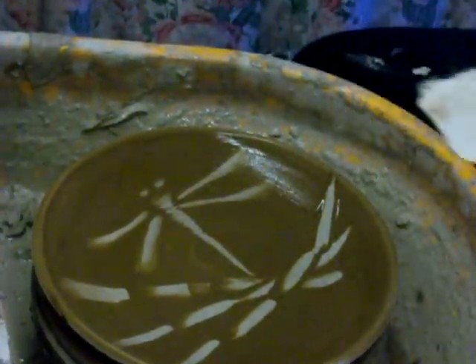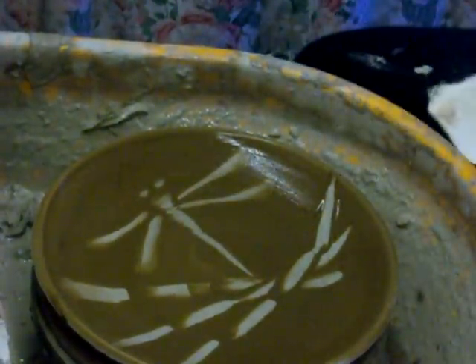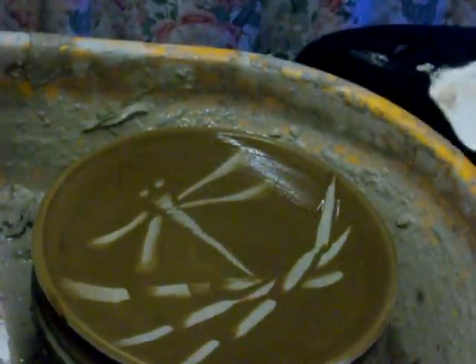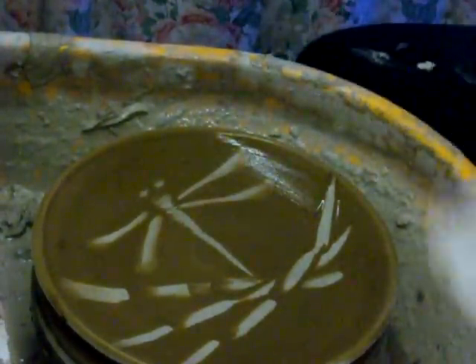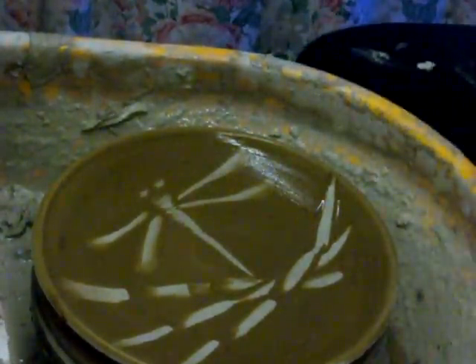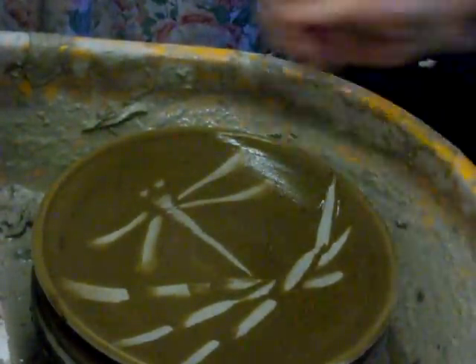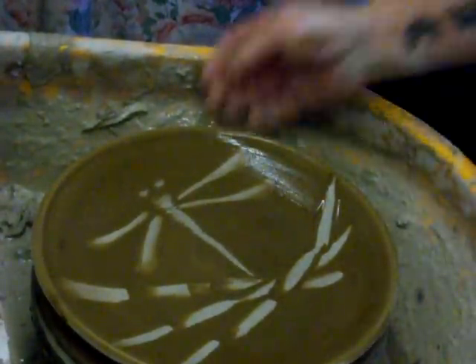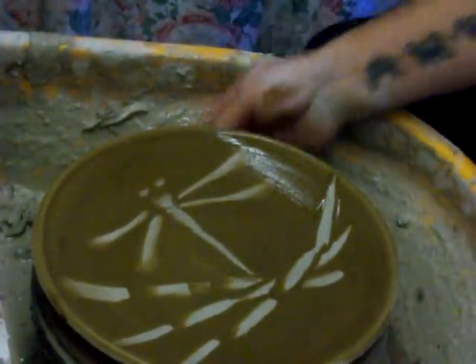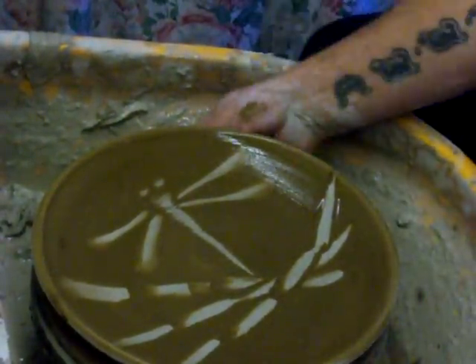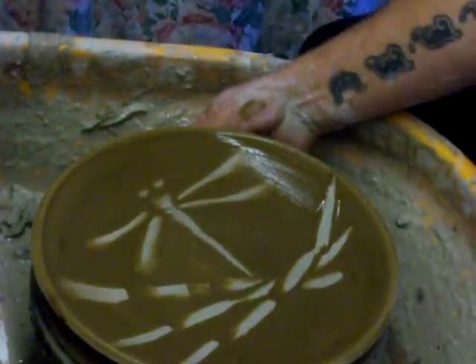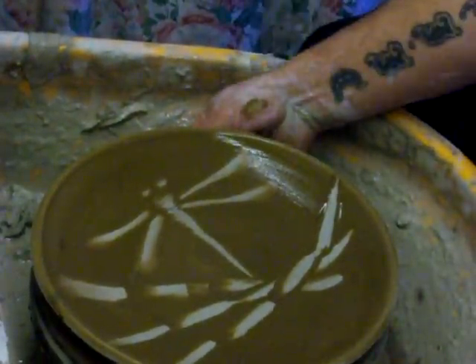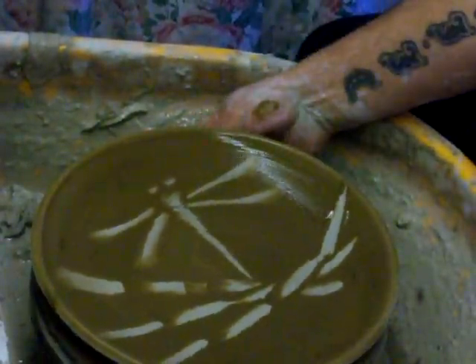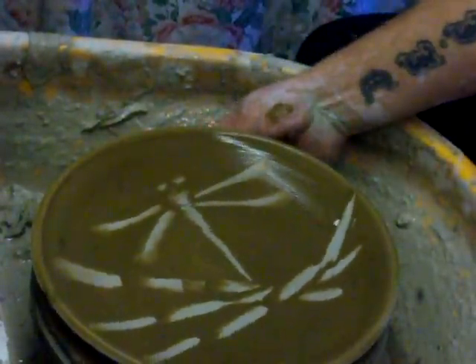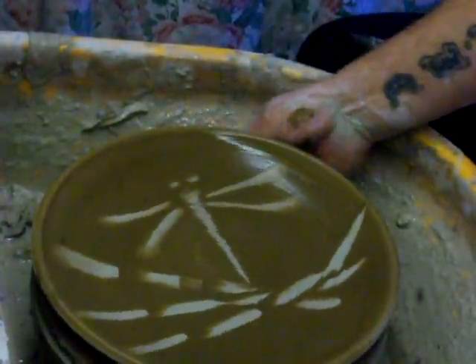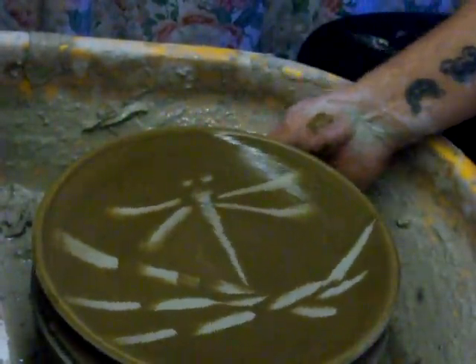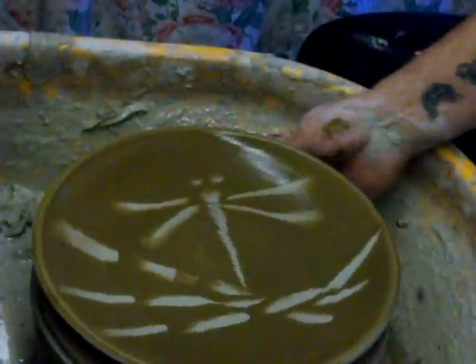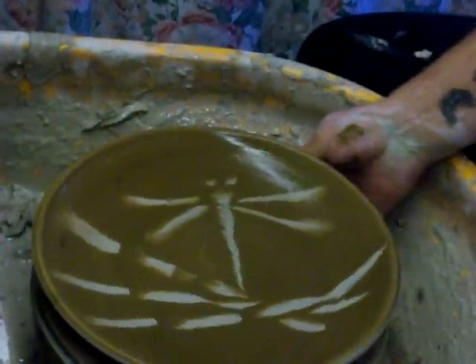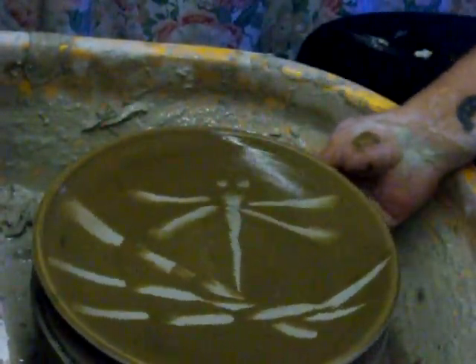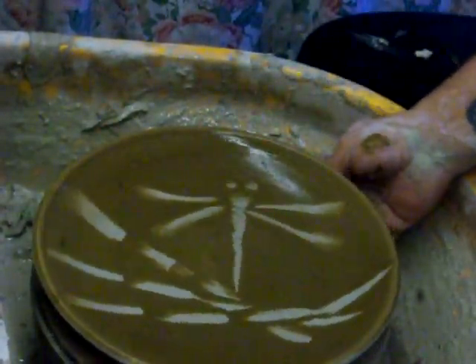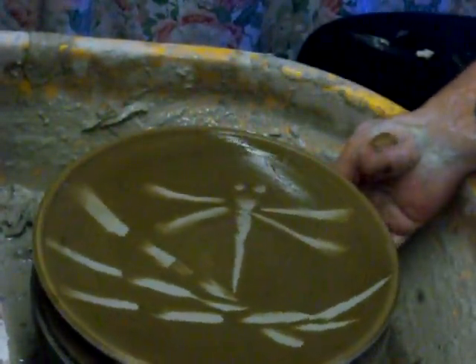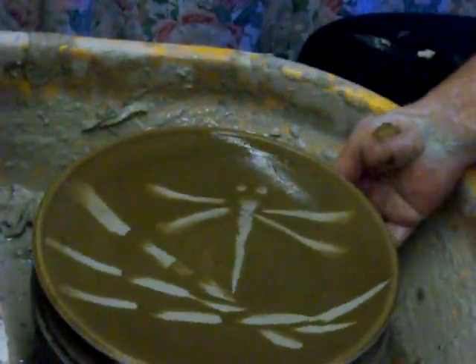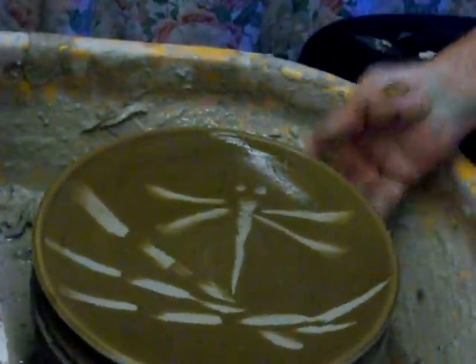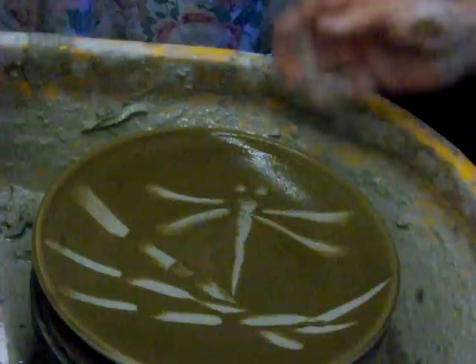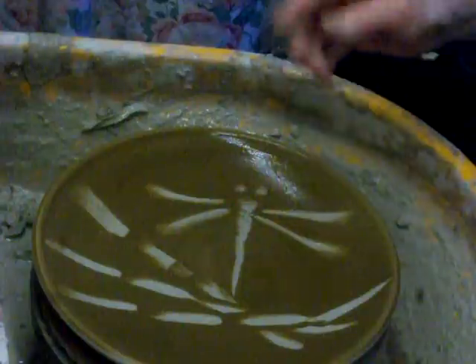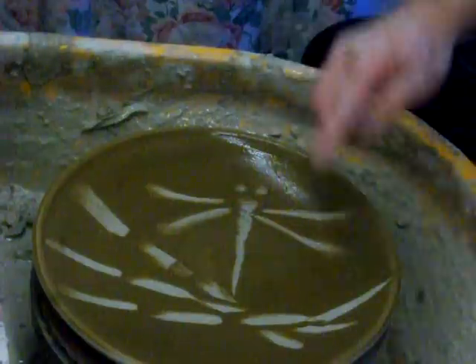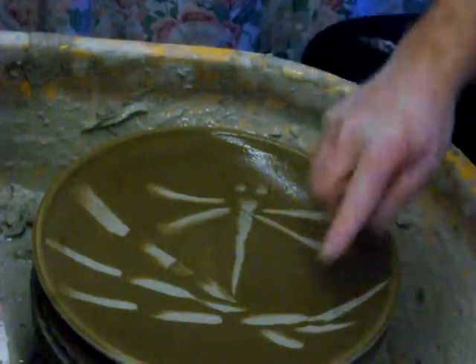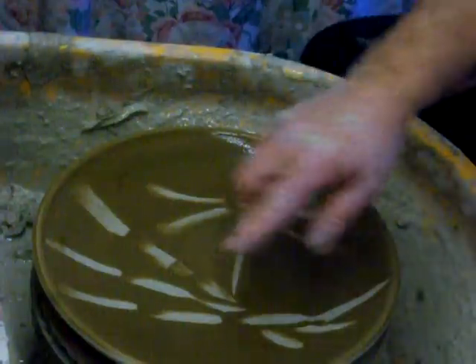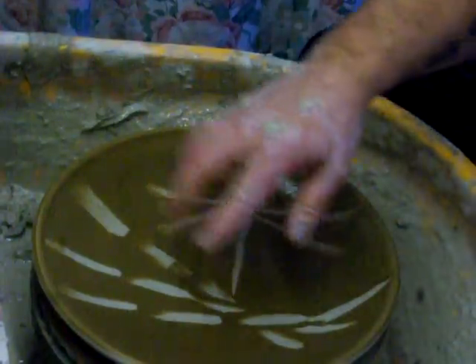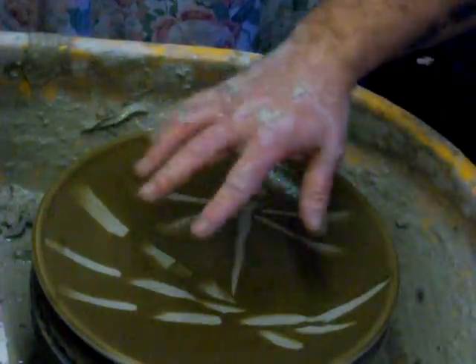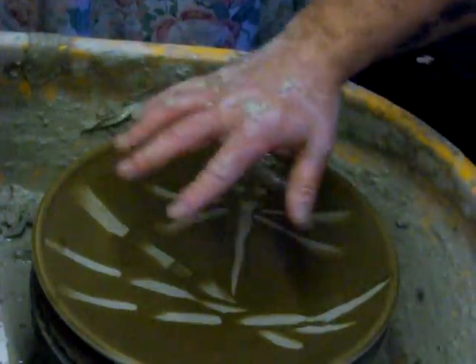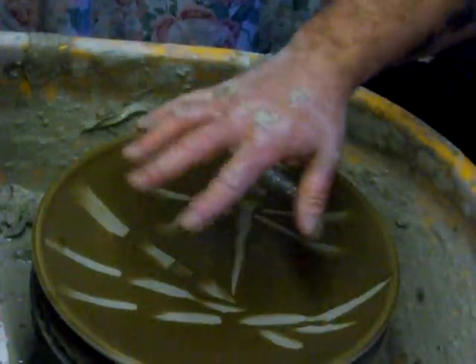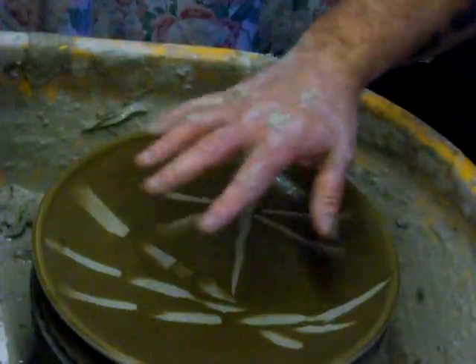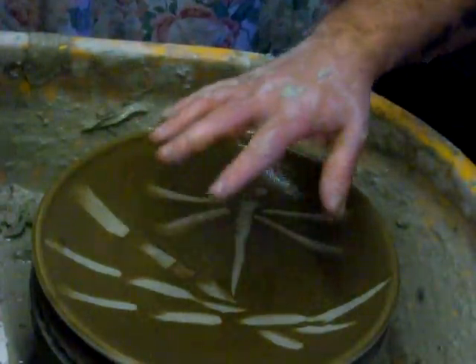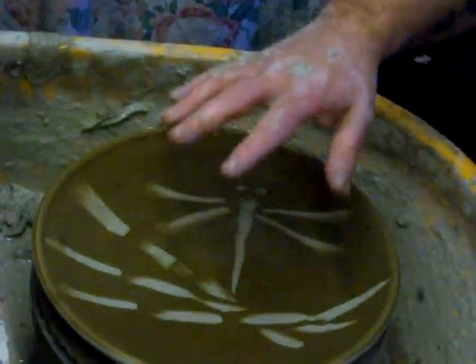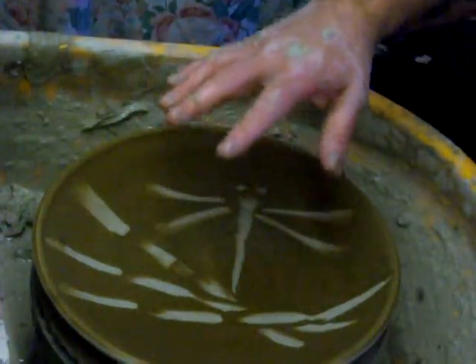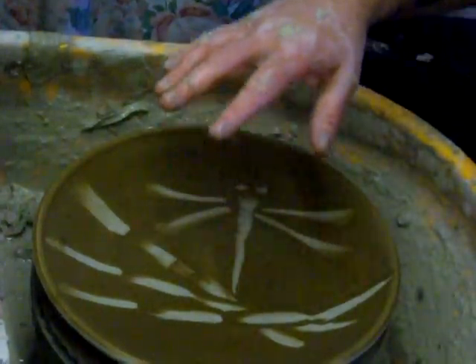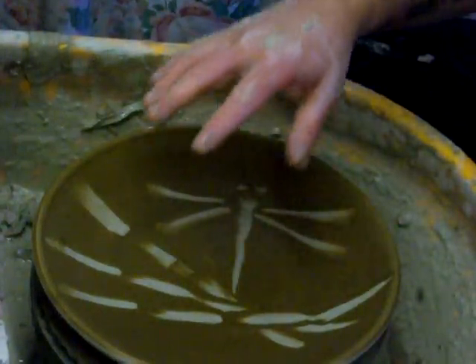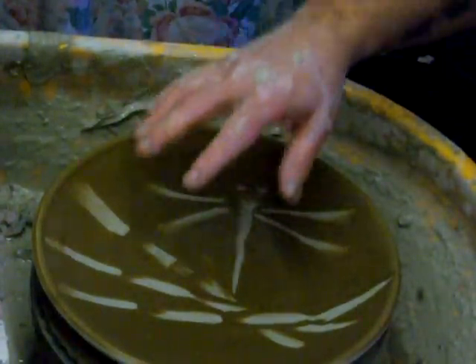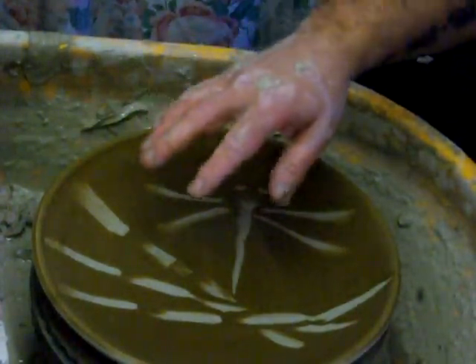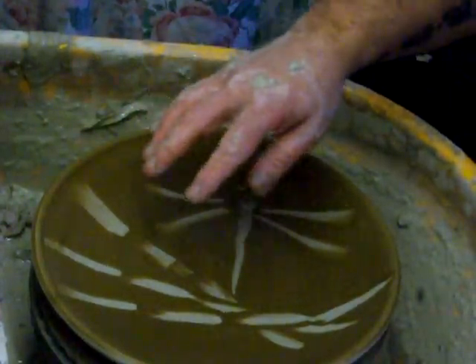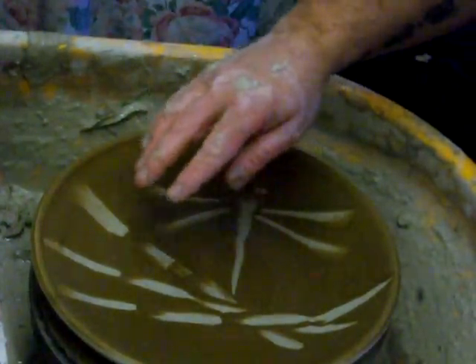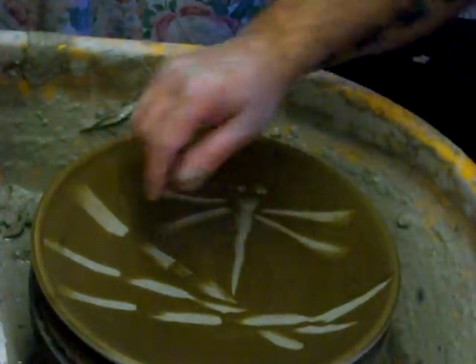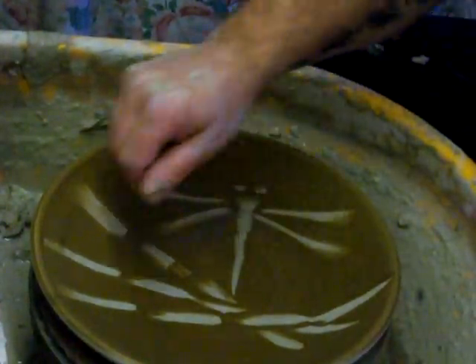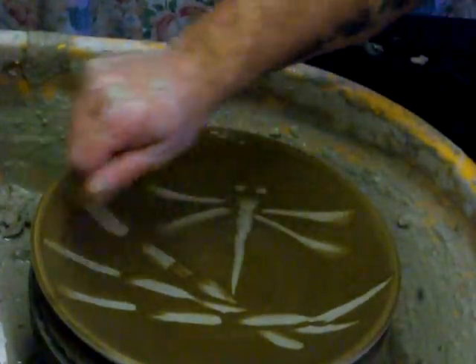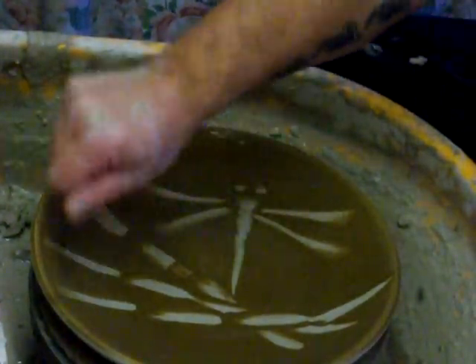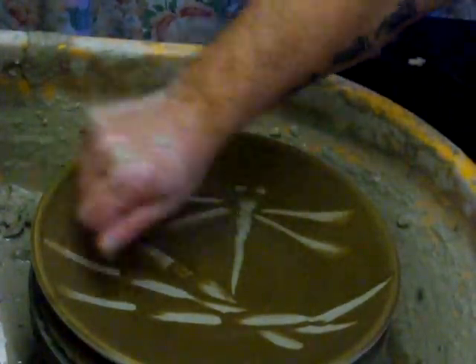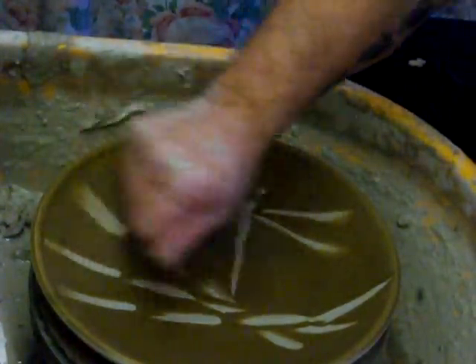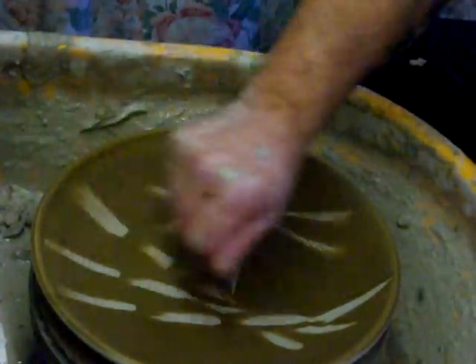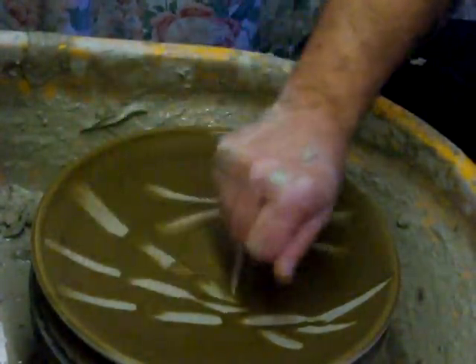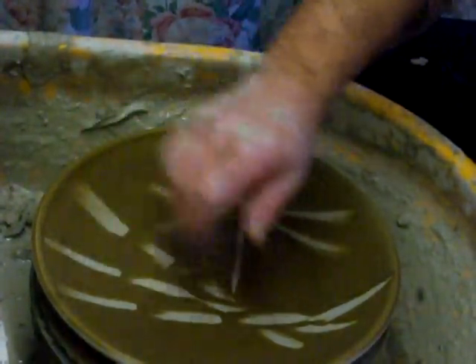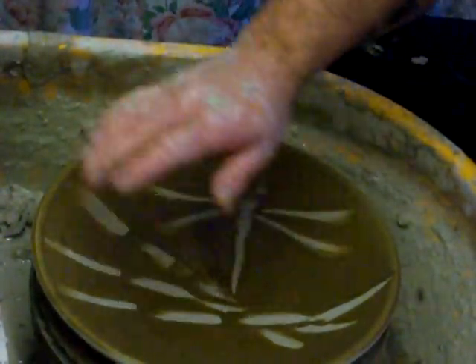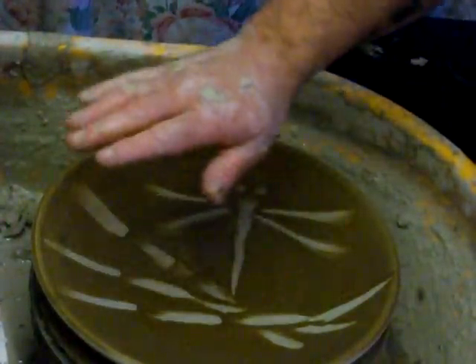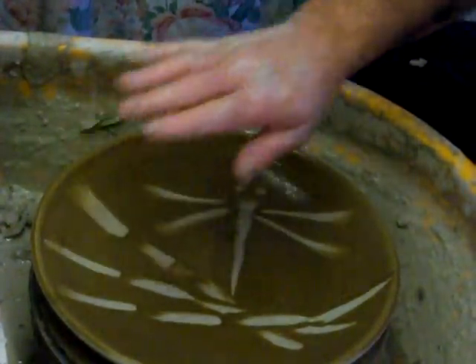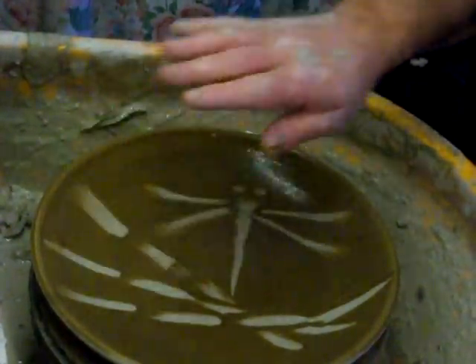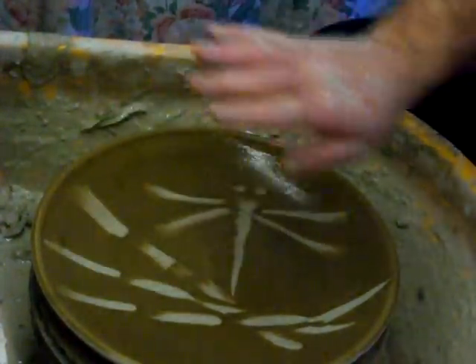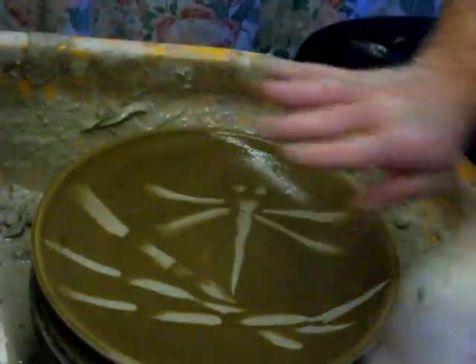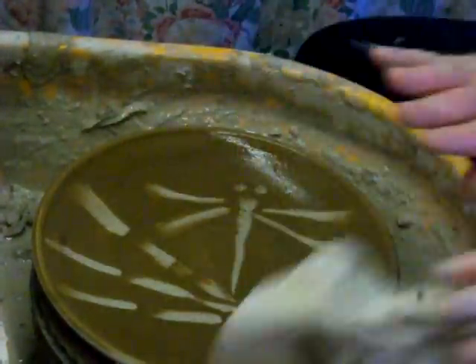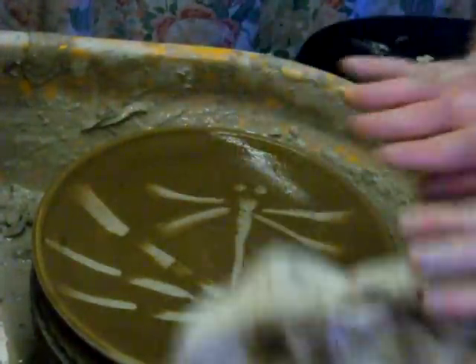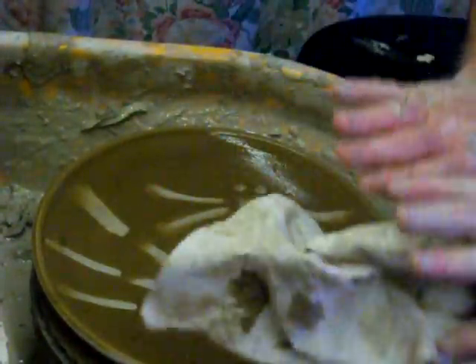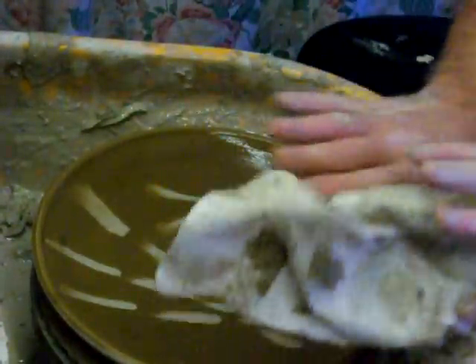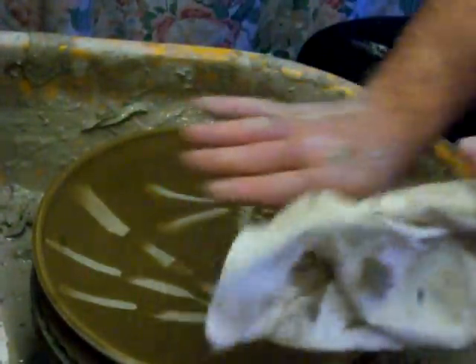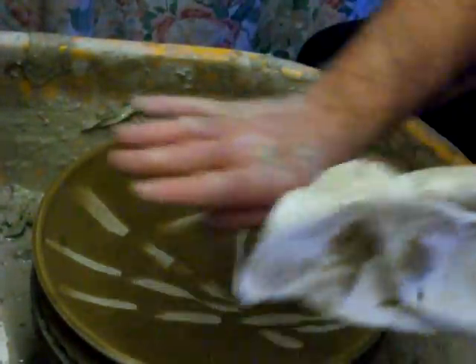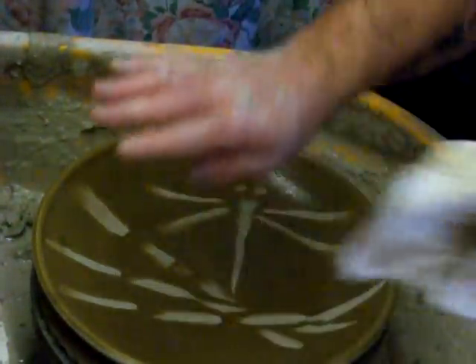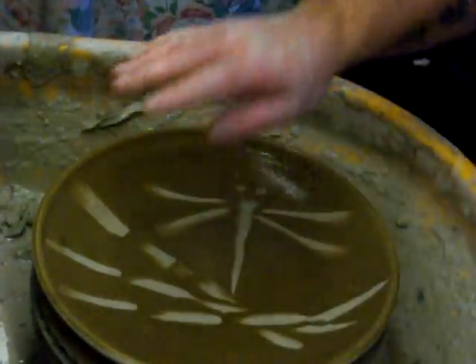It helps with the wetness of the slip — when you go over something it looks like it's 3D.